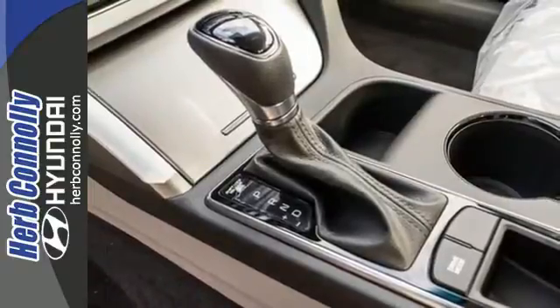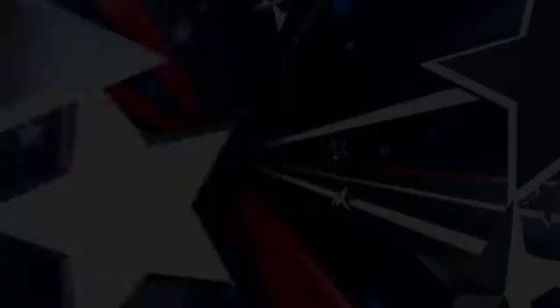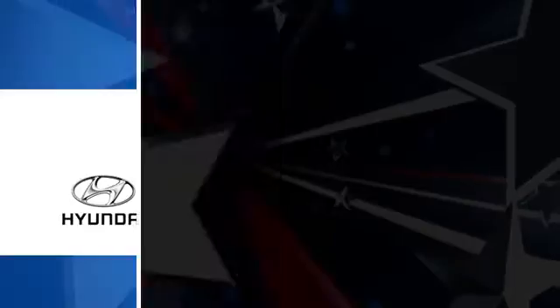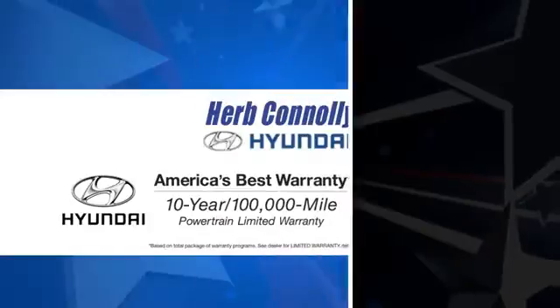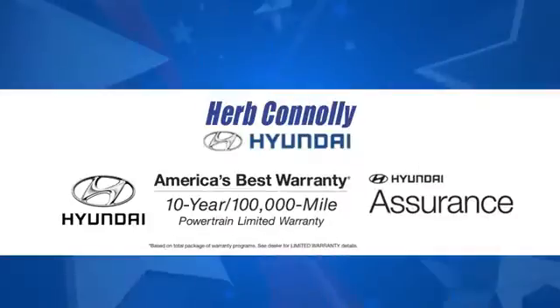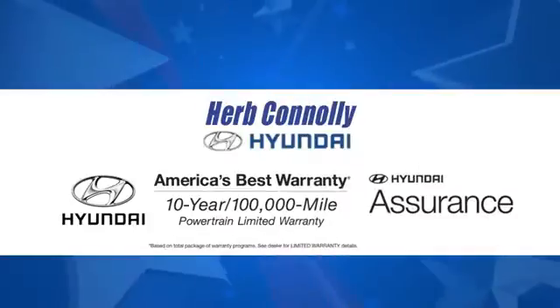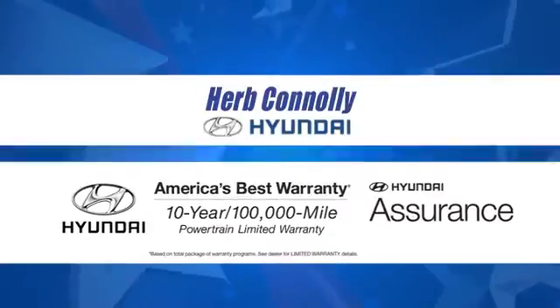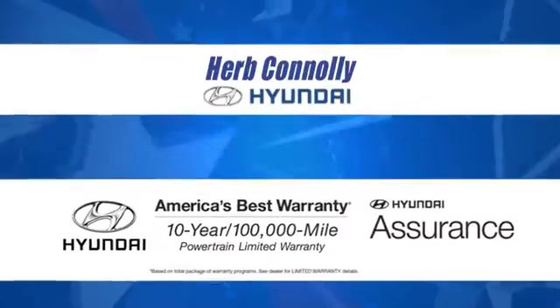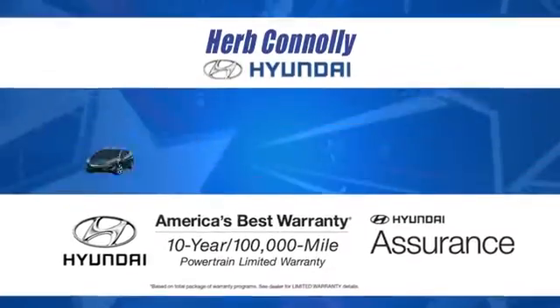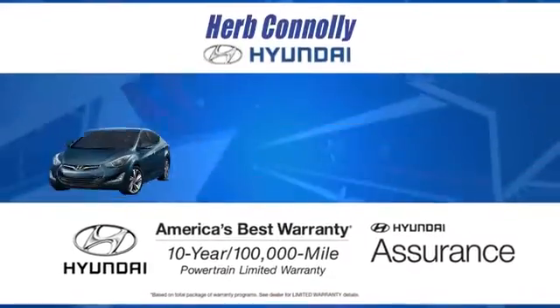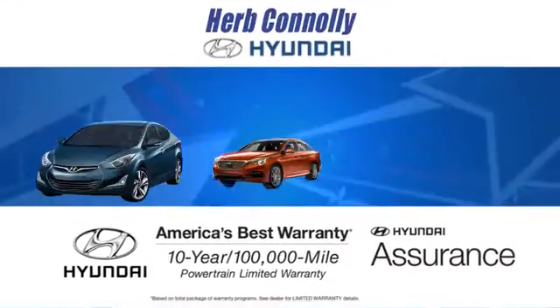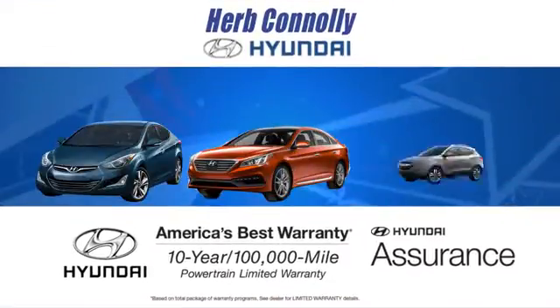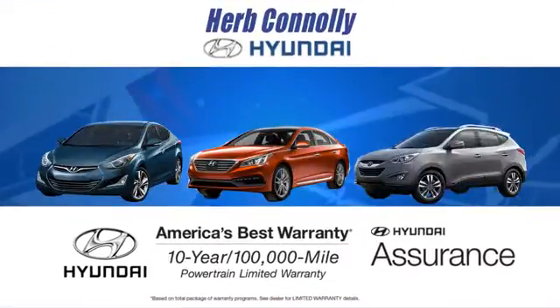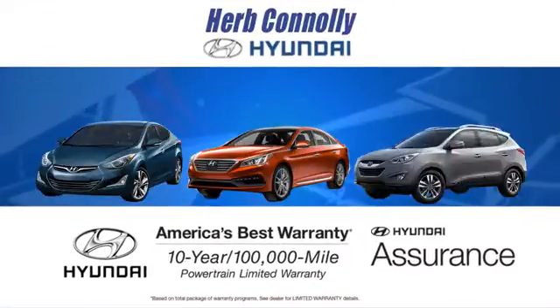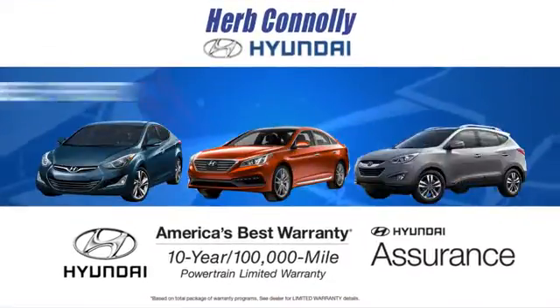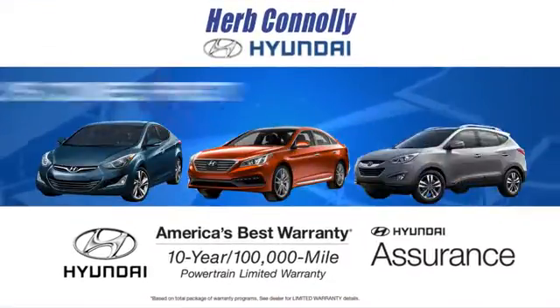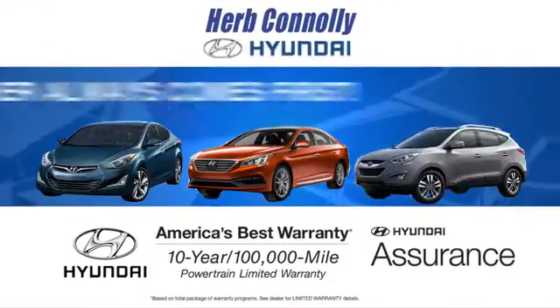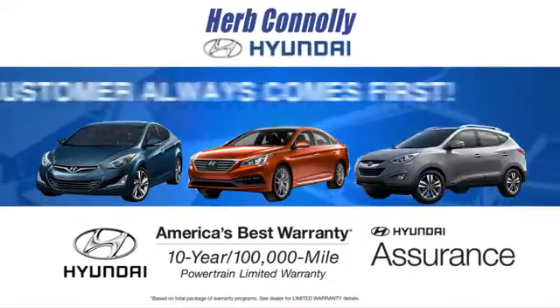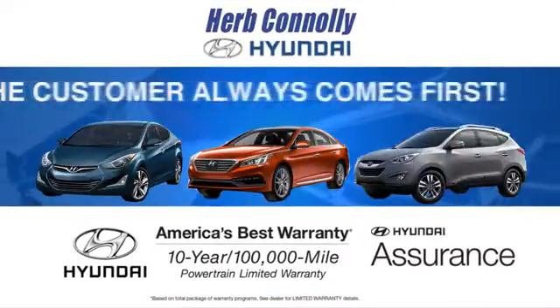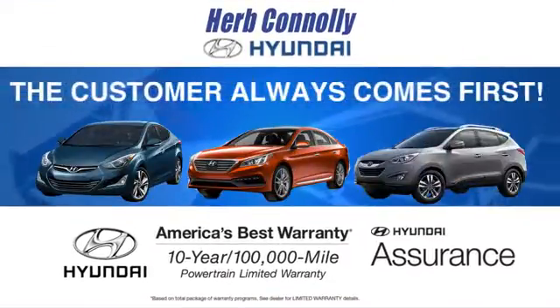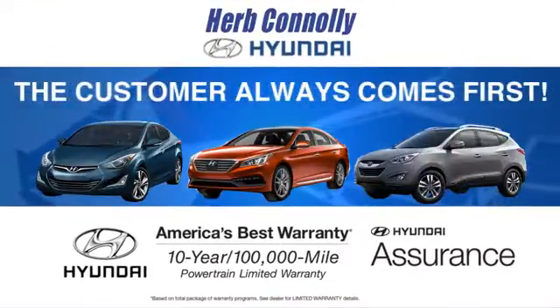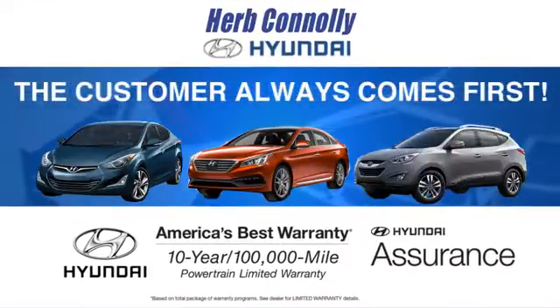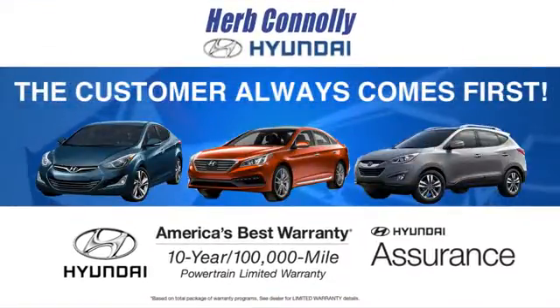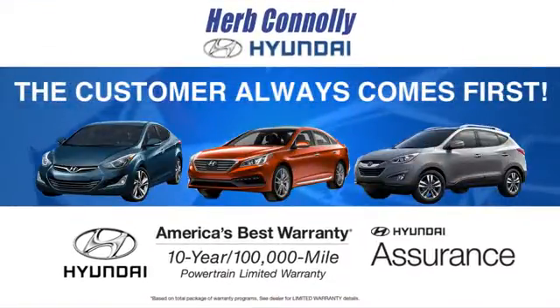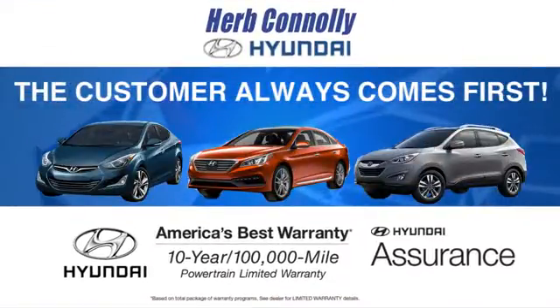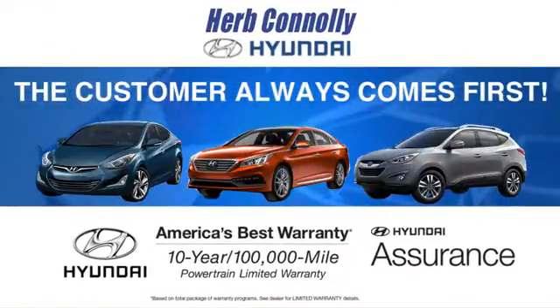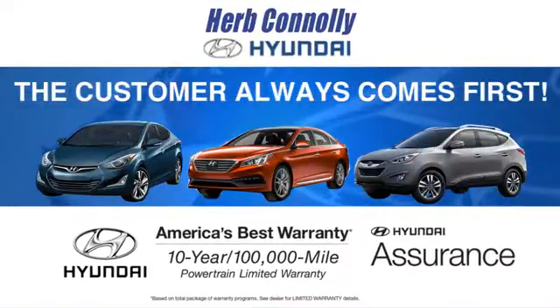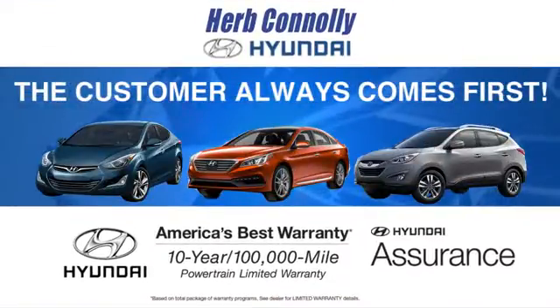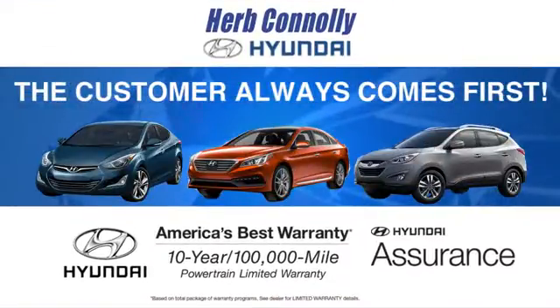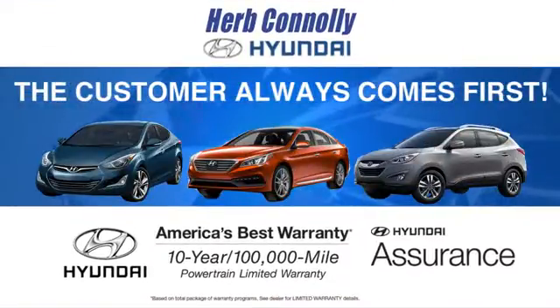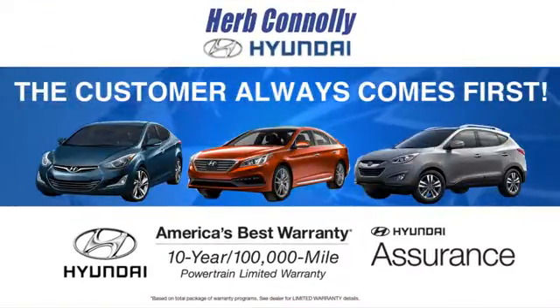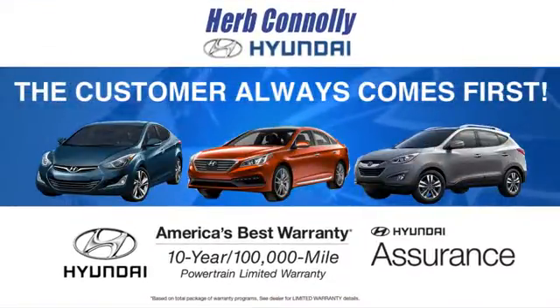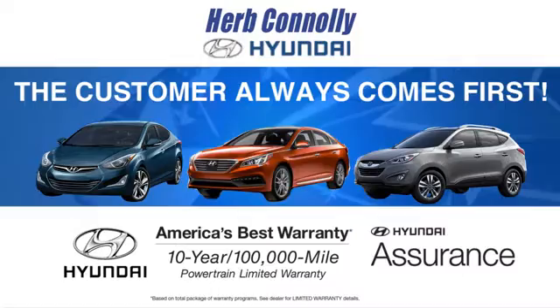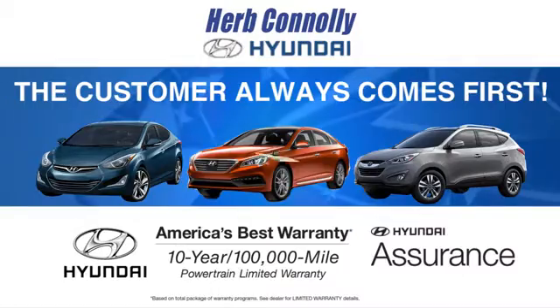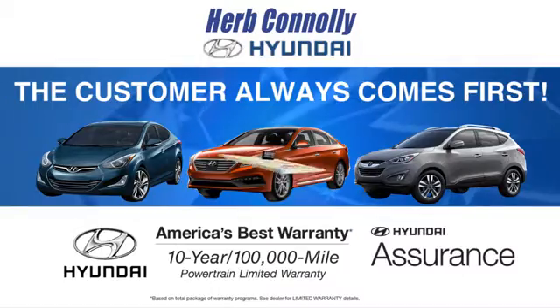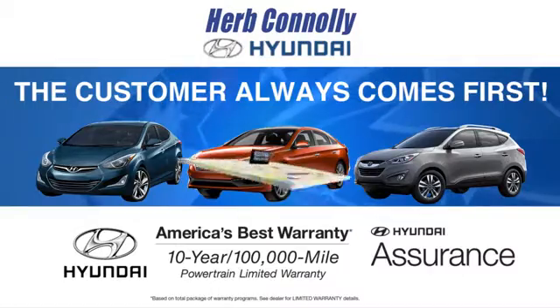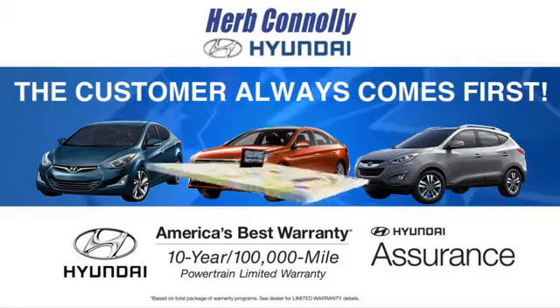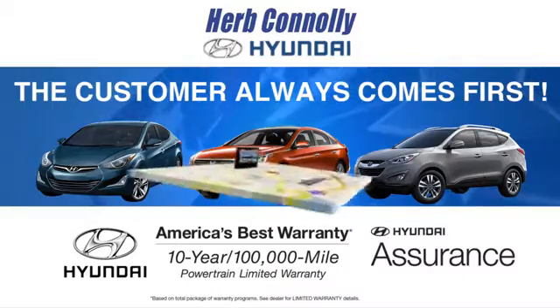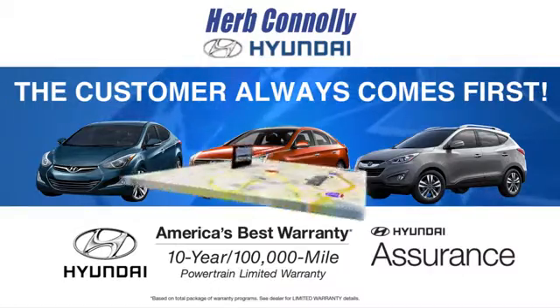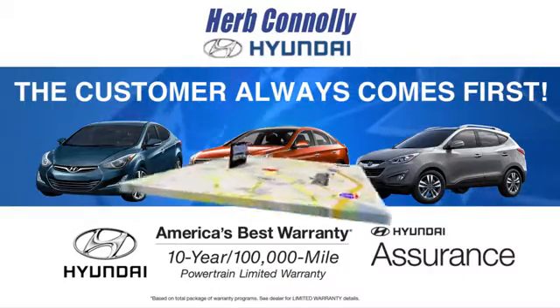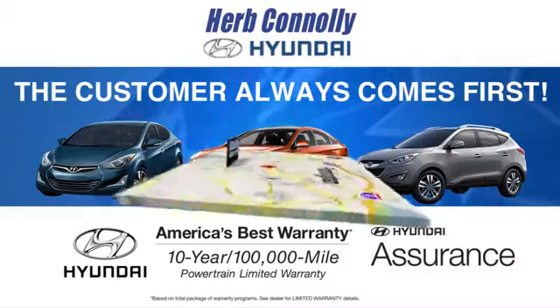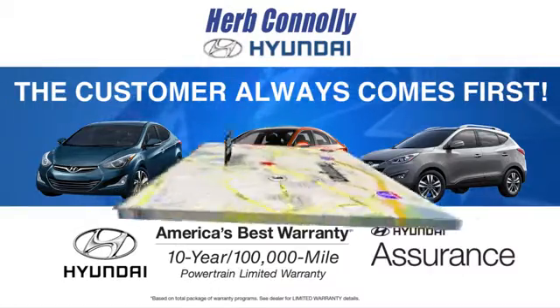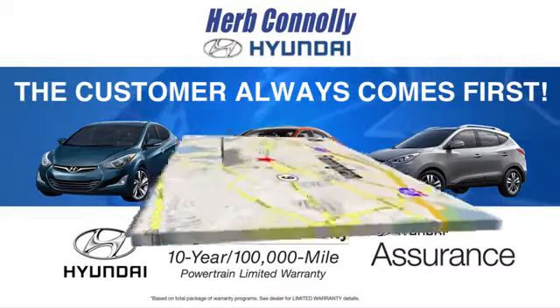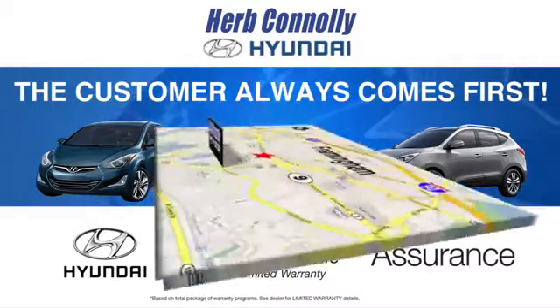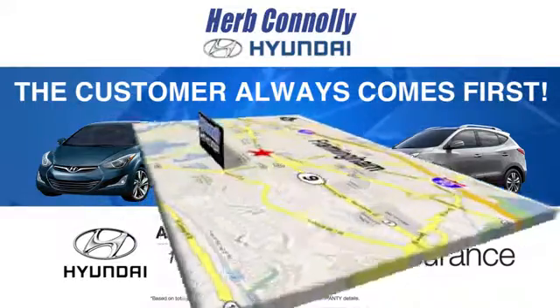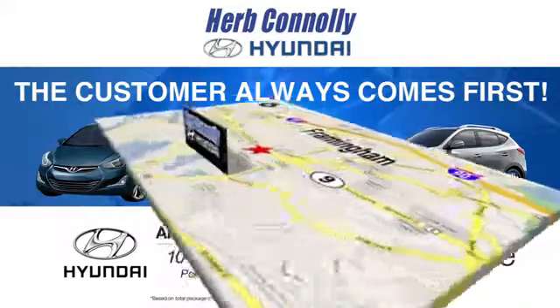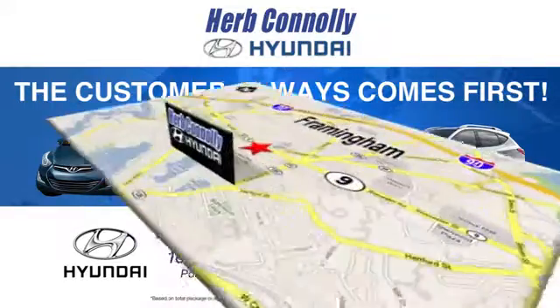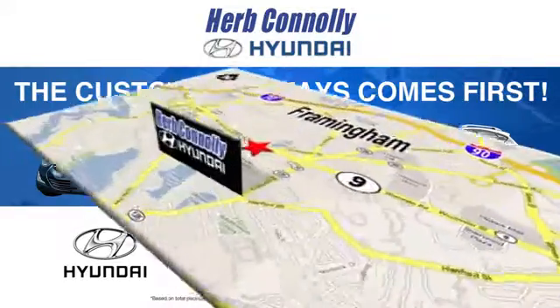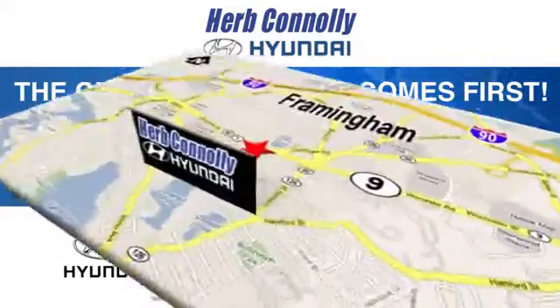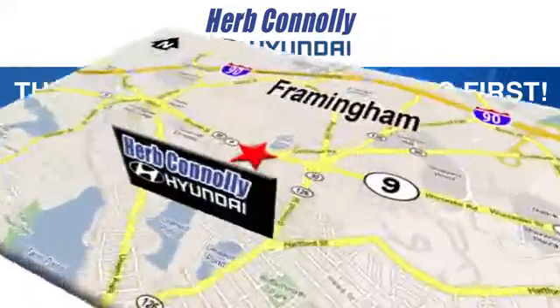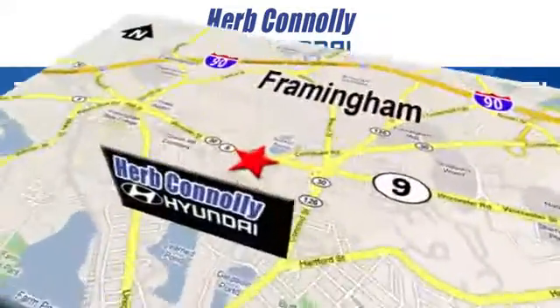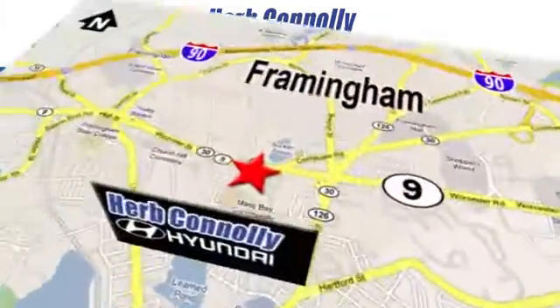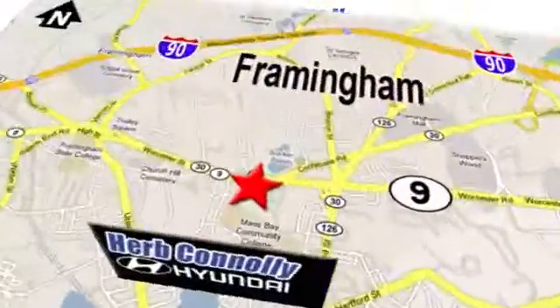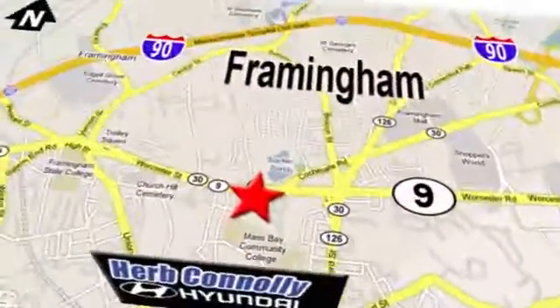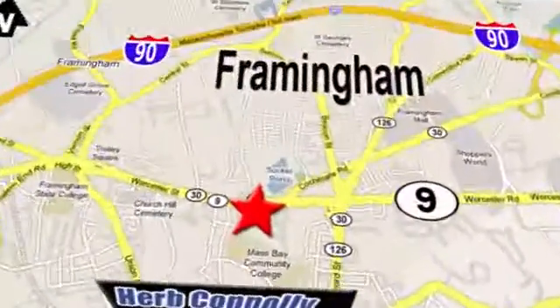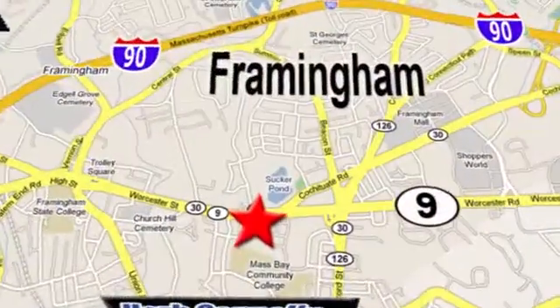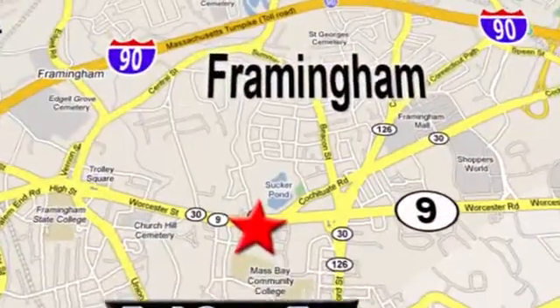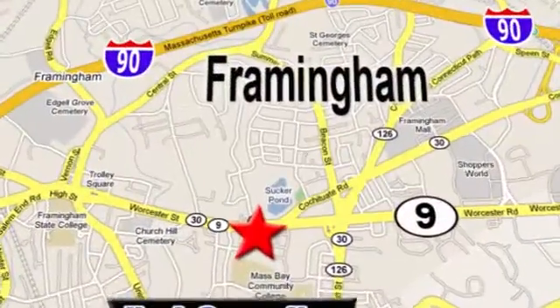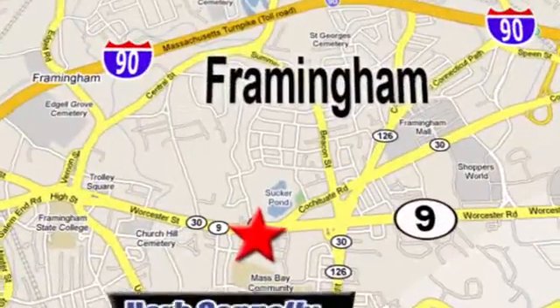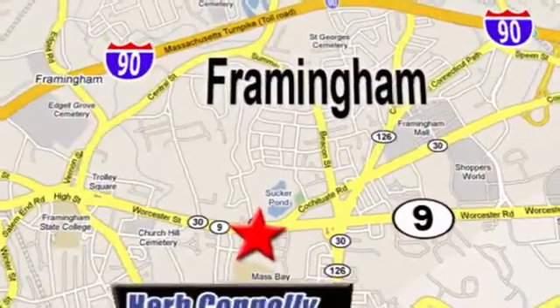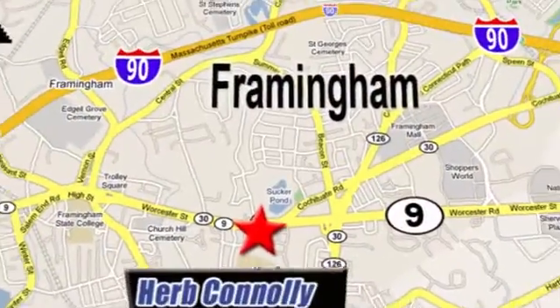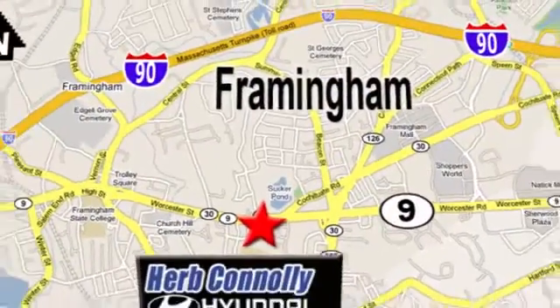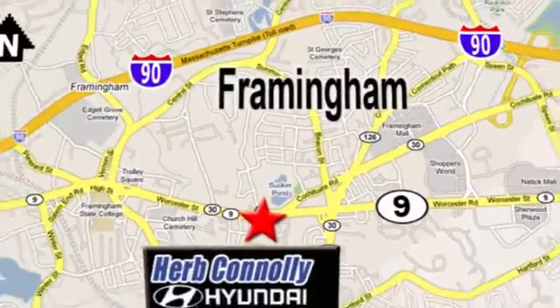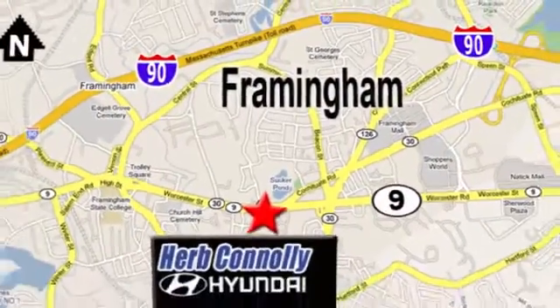At Herb Connolly Hyundai, the customer always comes first. Stop in today. We're conveniently located at 520 Worcester Road in Framingham, Massachusetts.